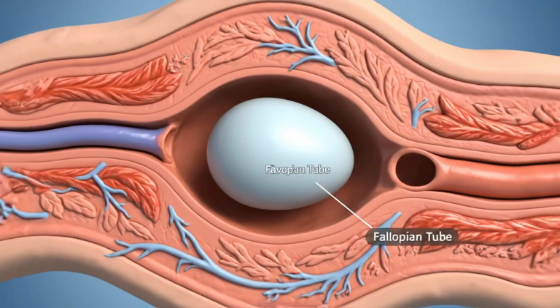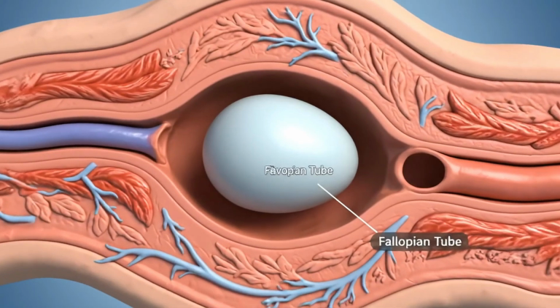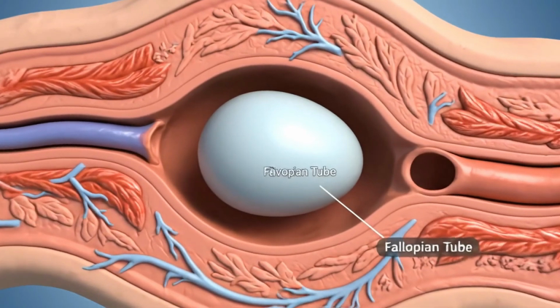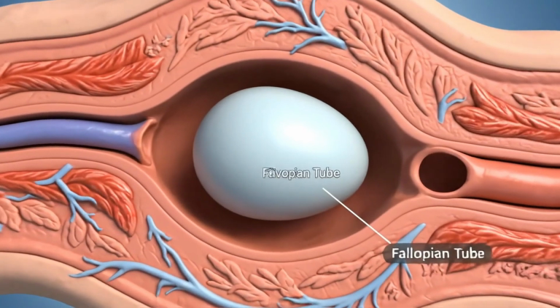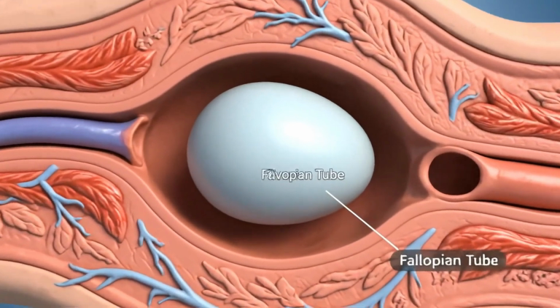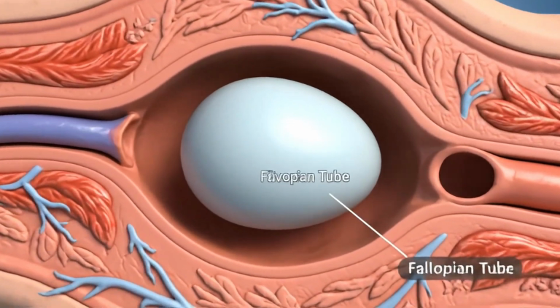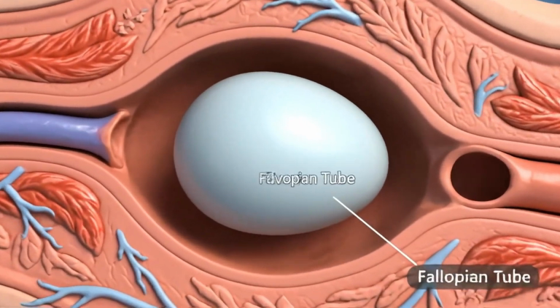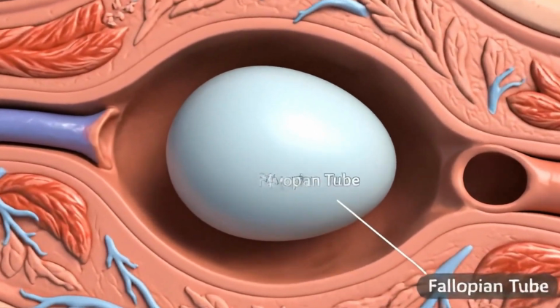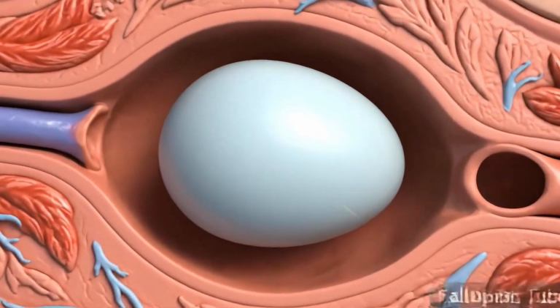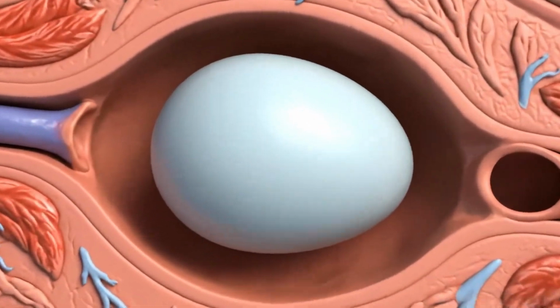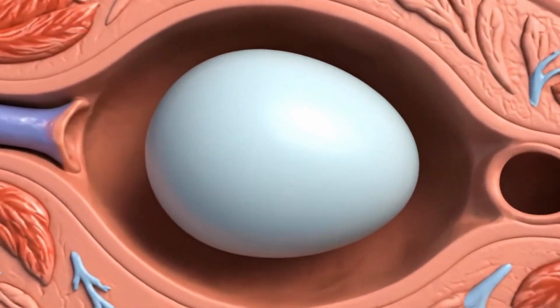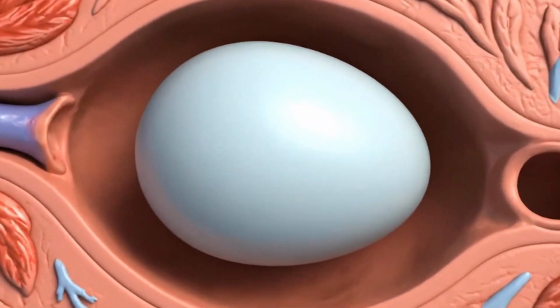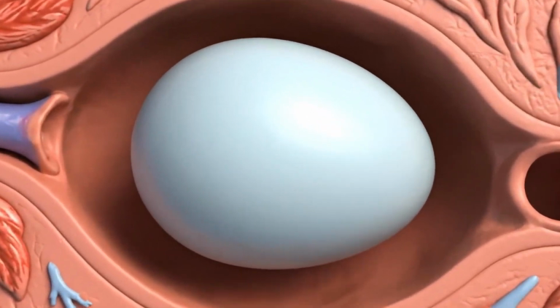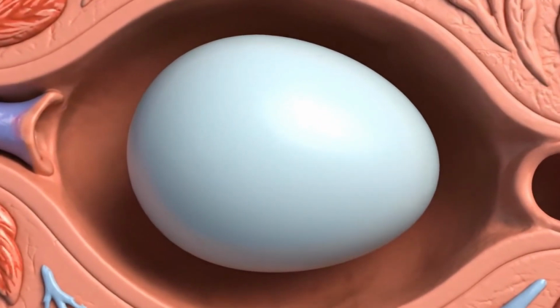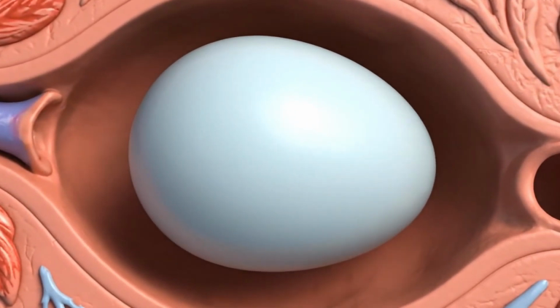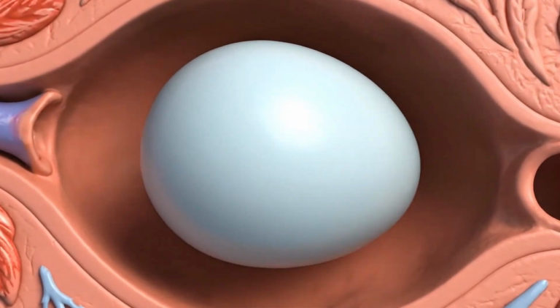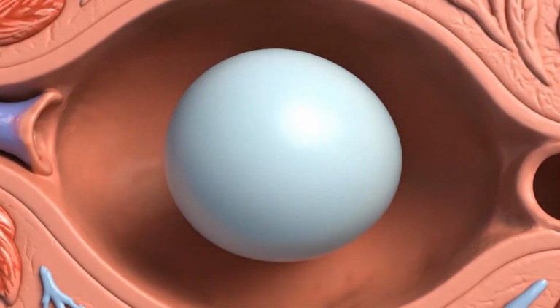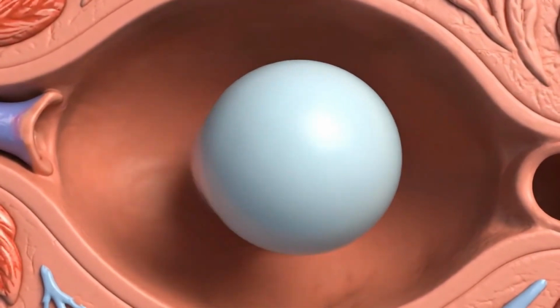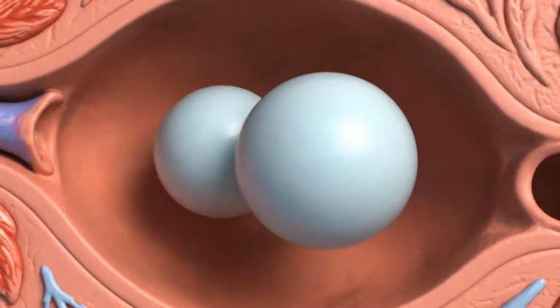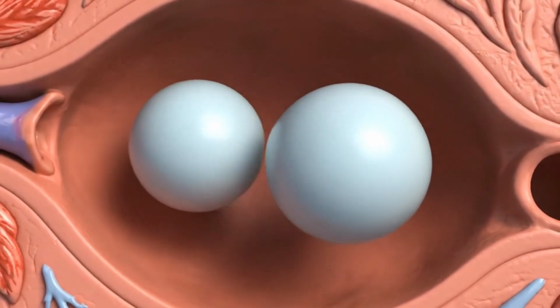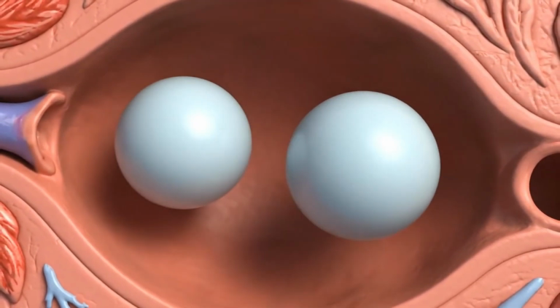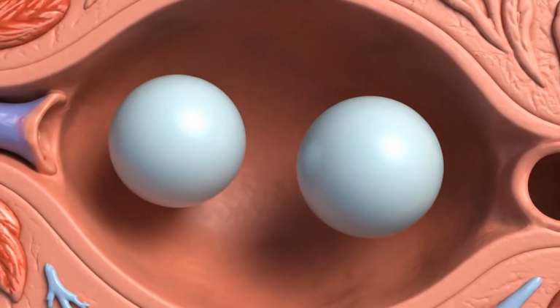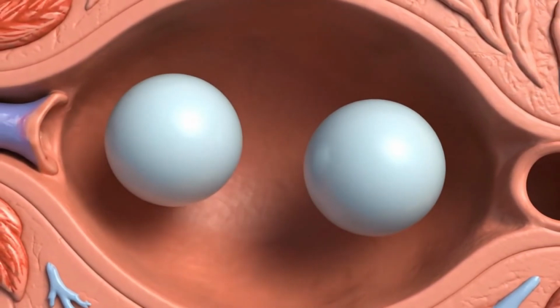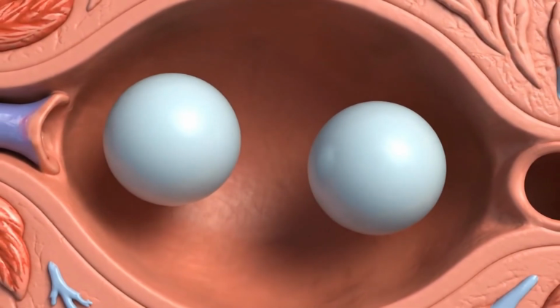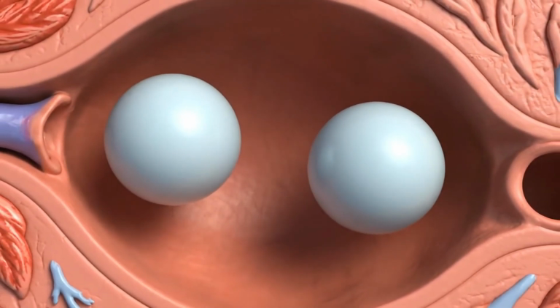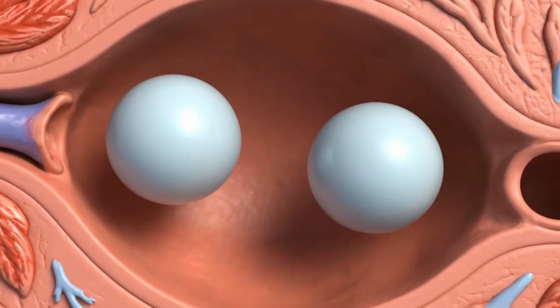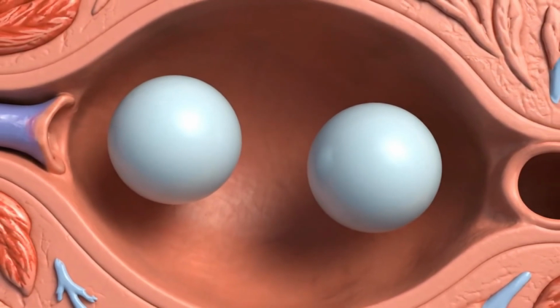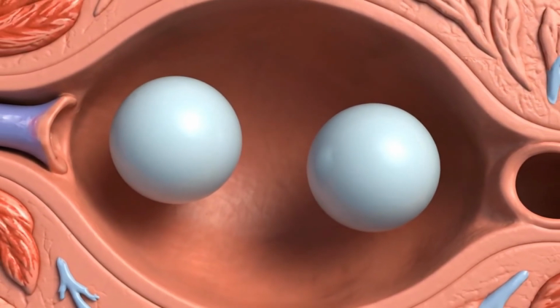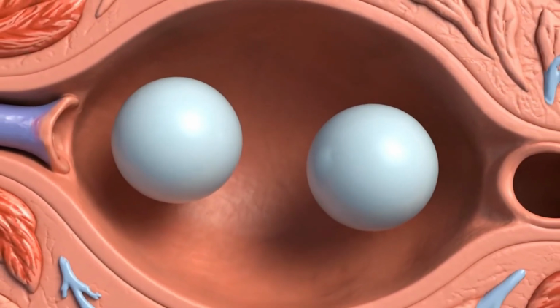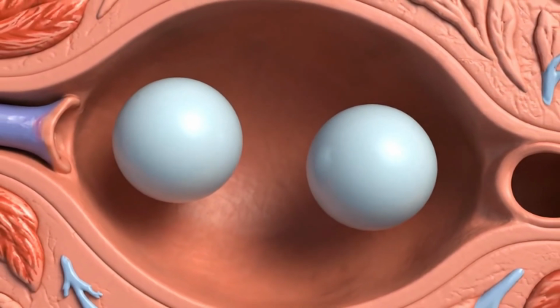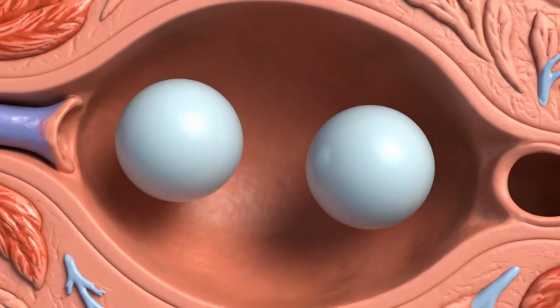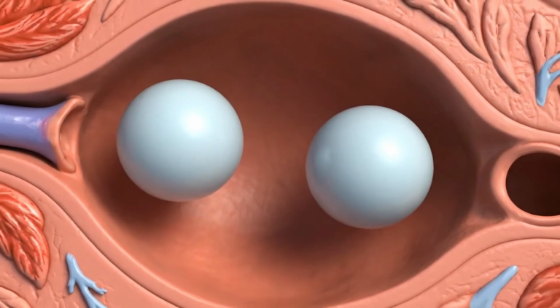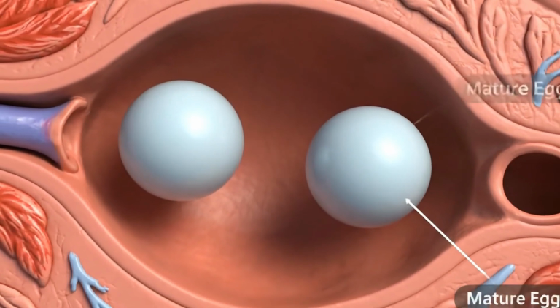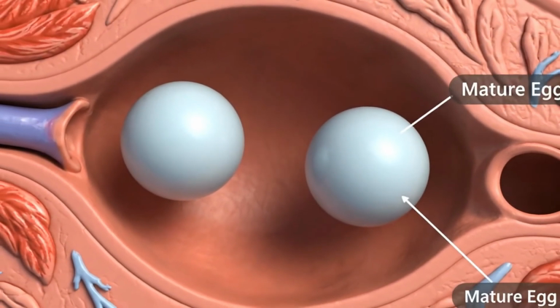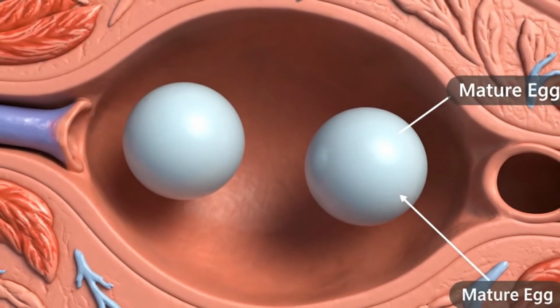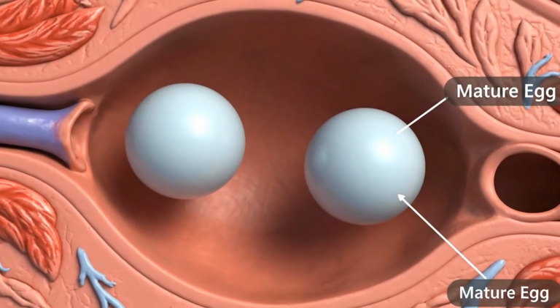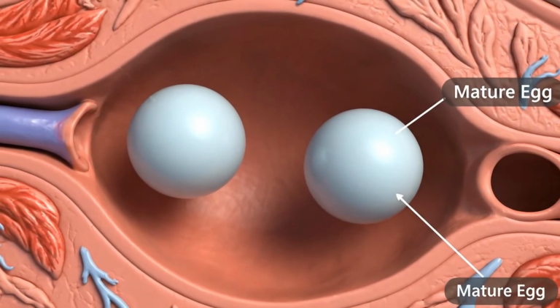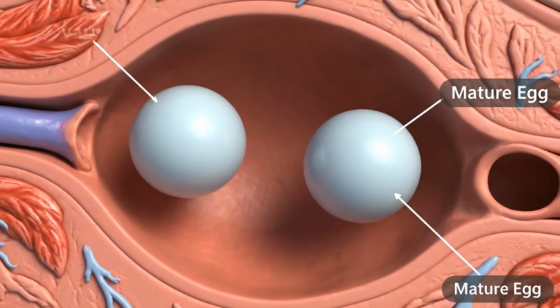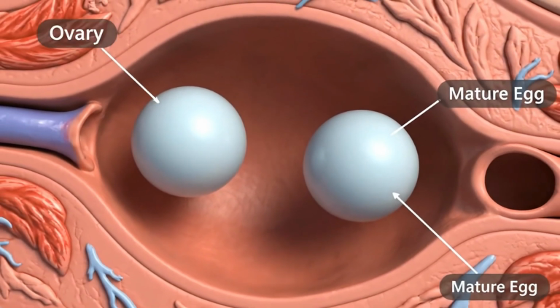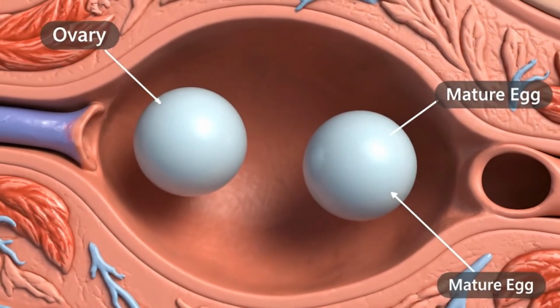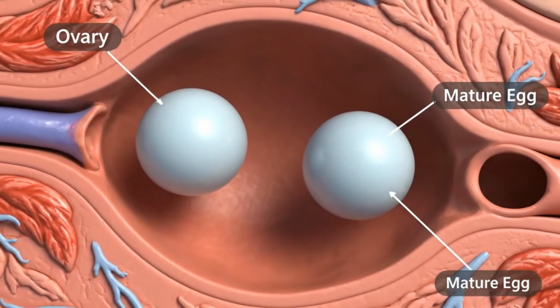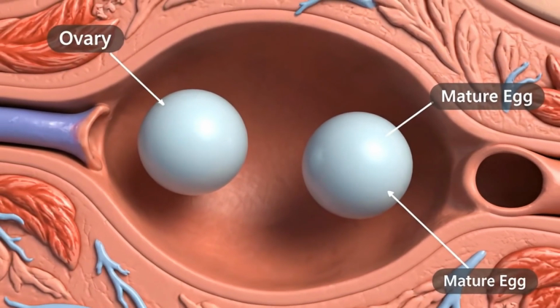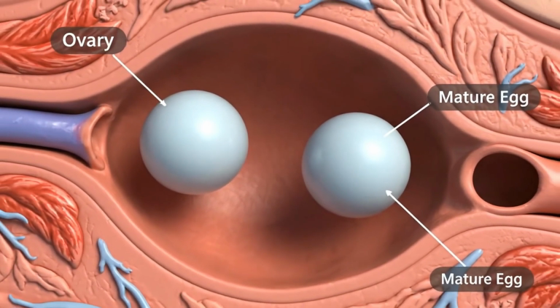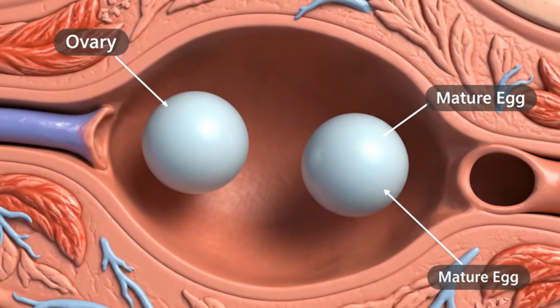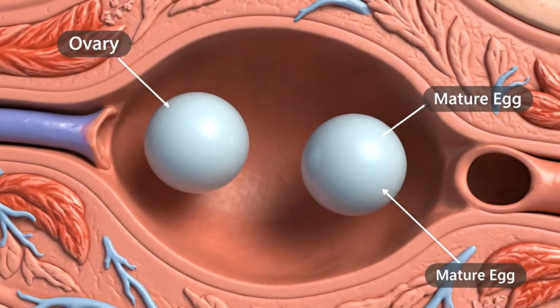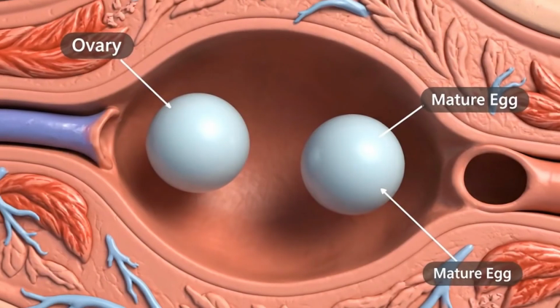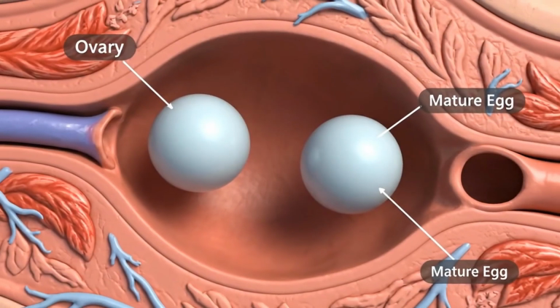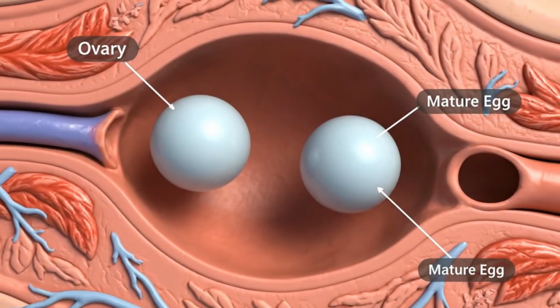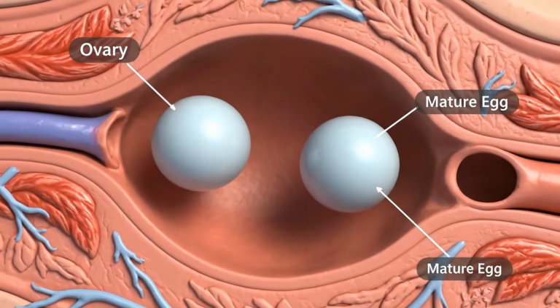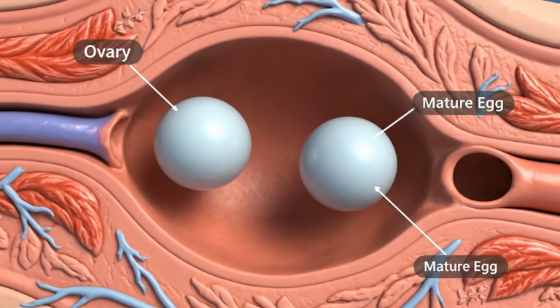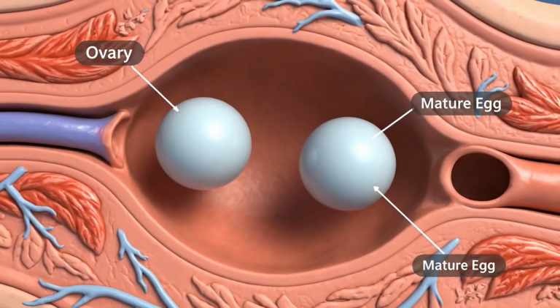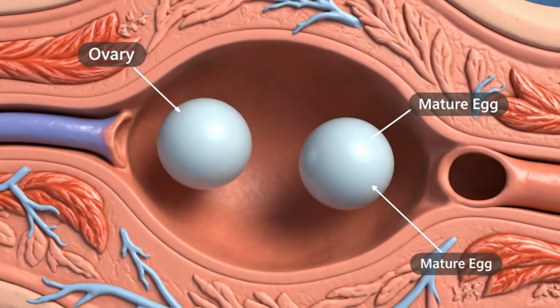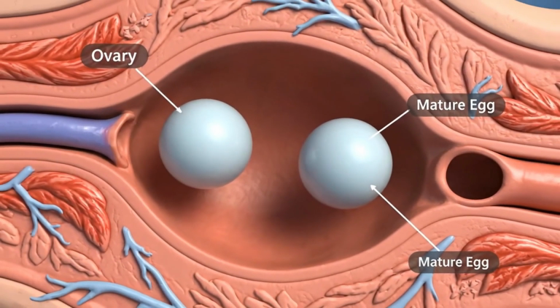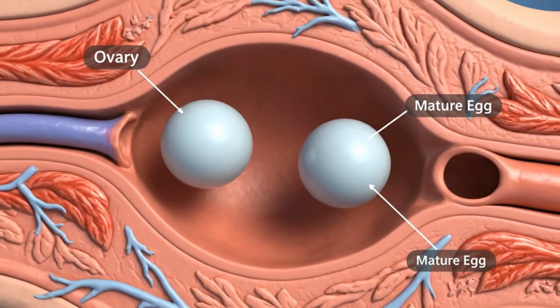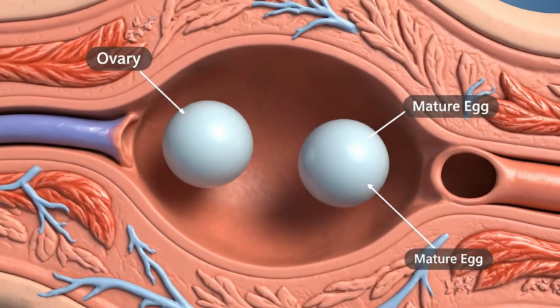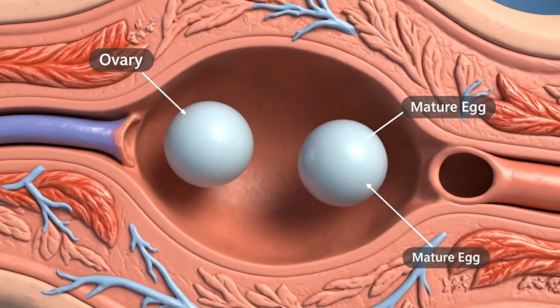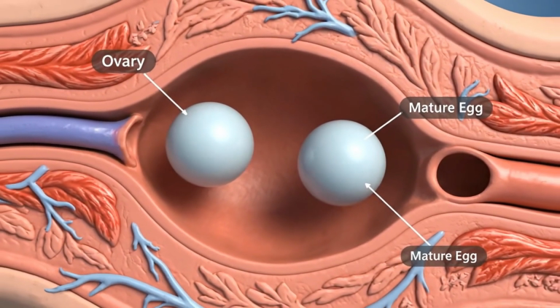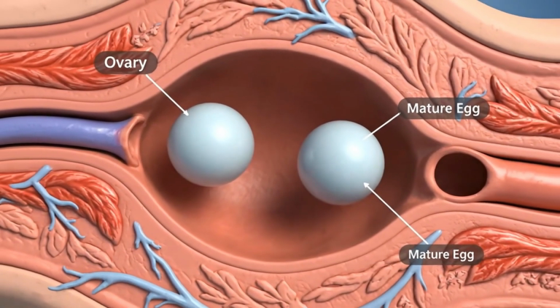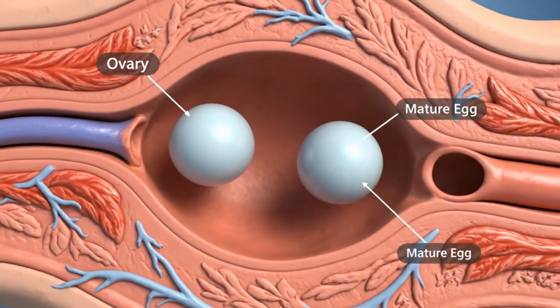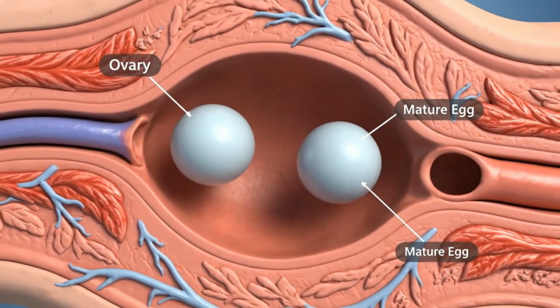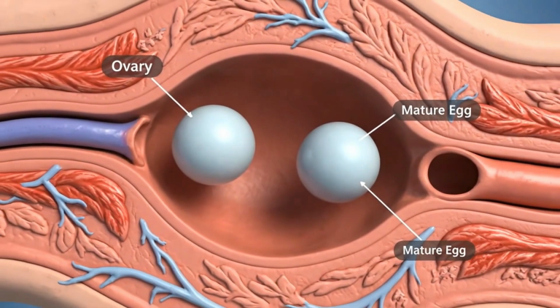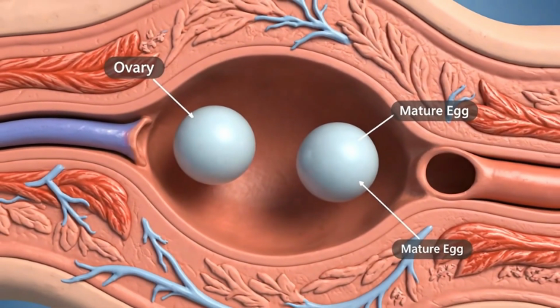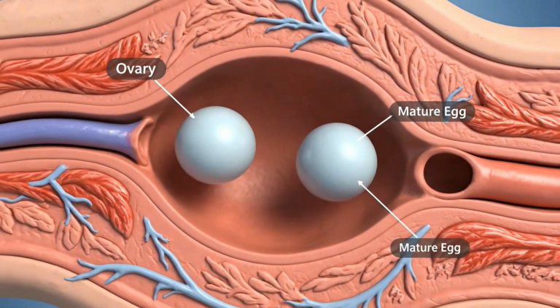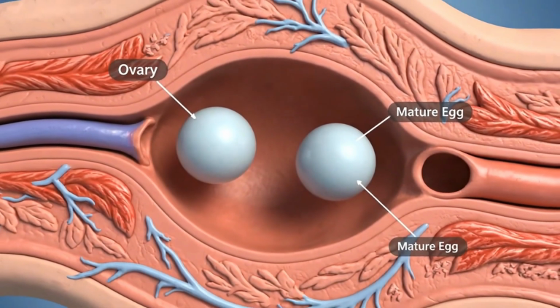Ever wondered how twins are formed? It all begins at conception, when a sperm meets an egg. Now, there are two main ways twins can come about.